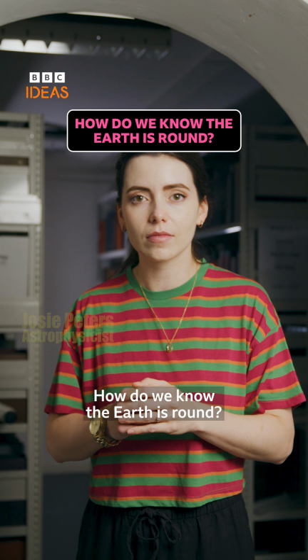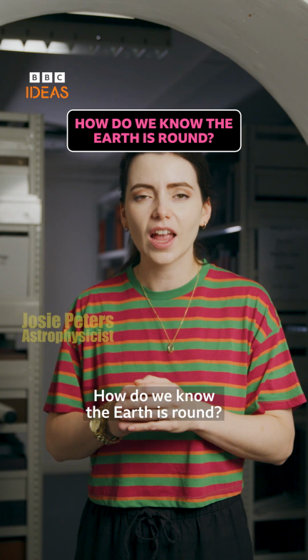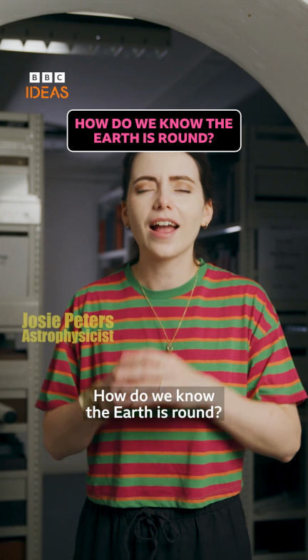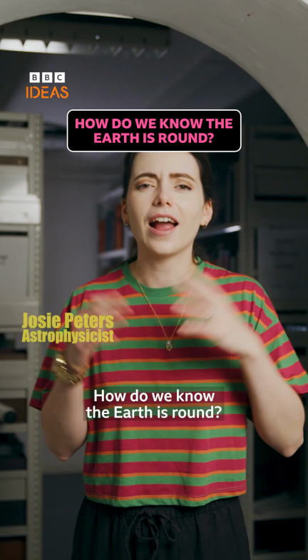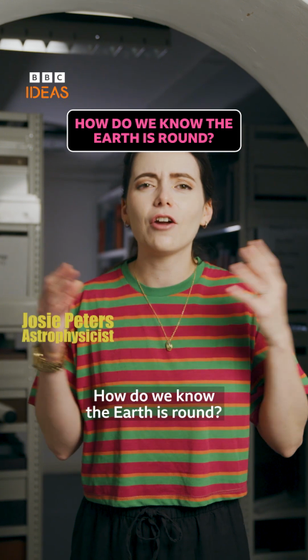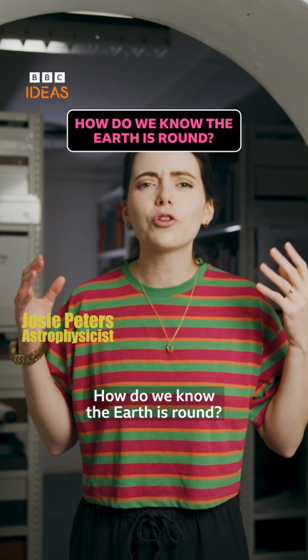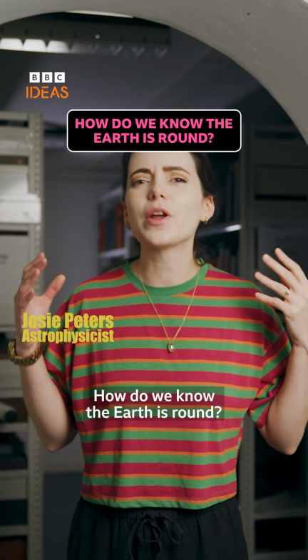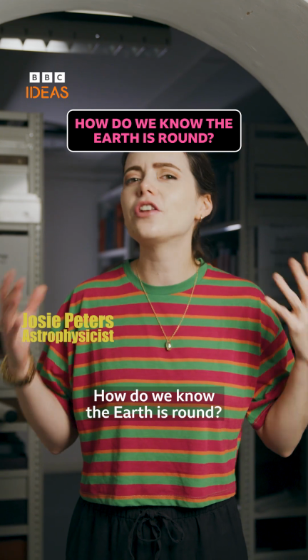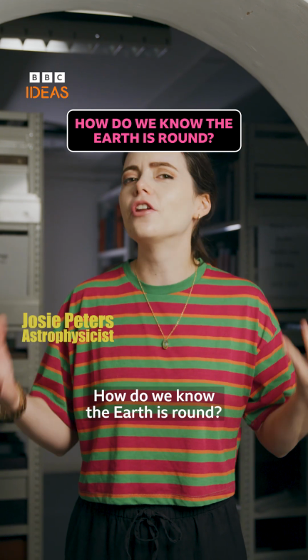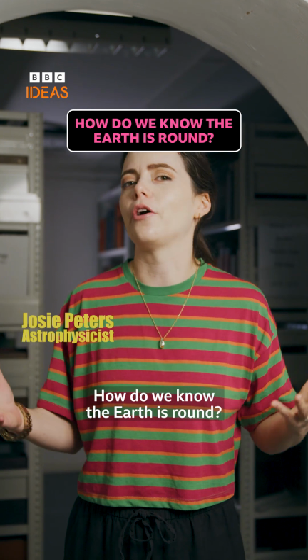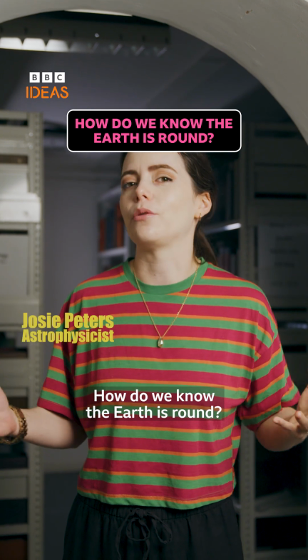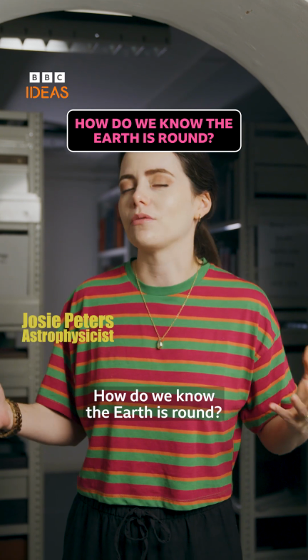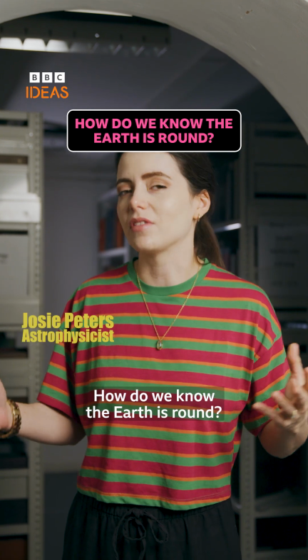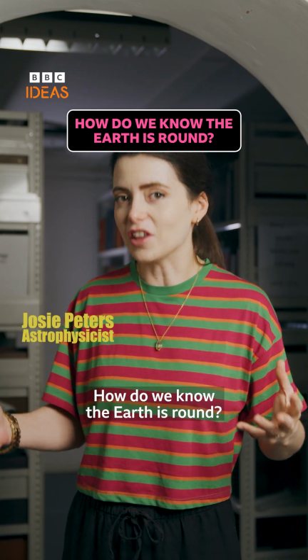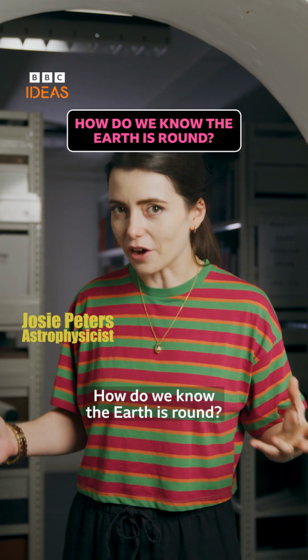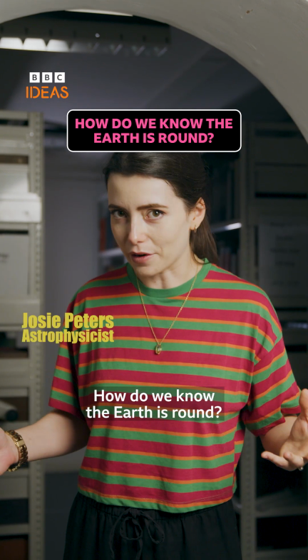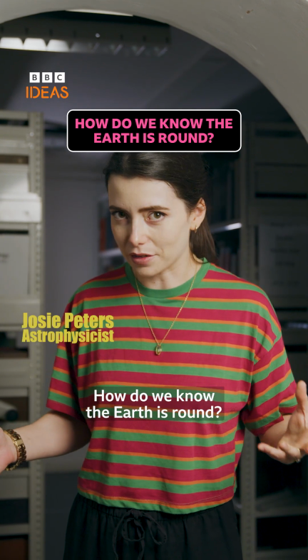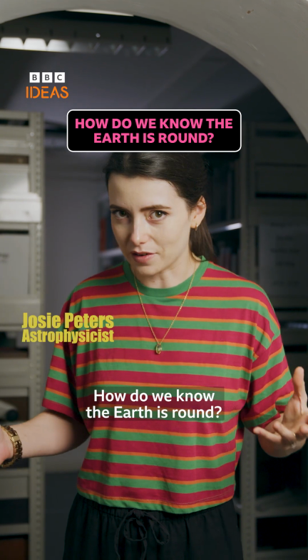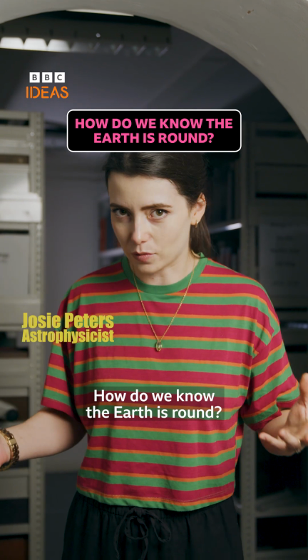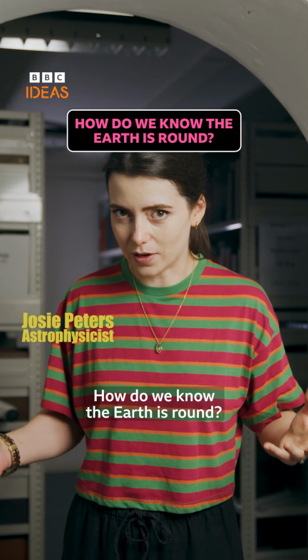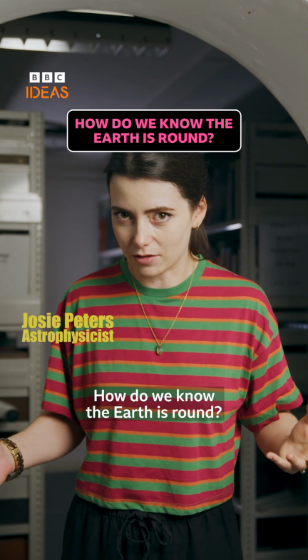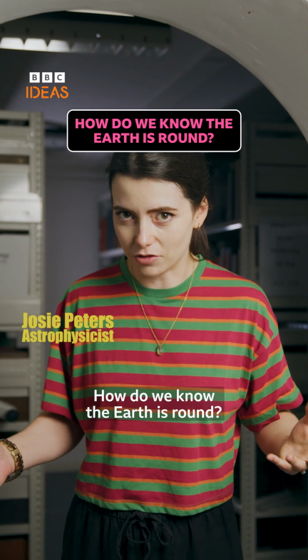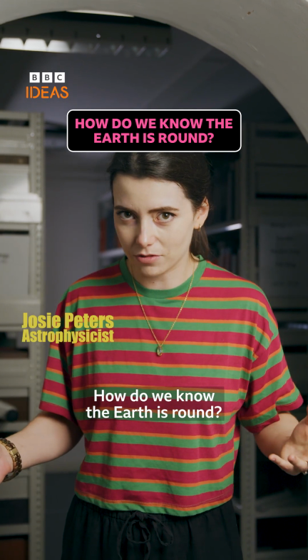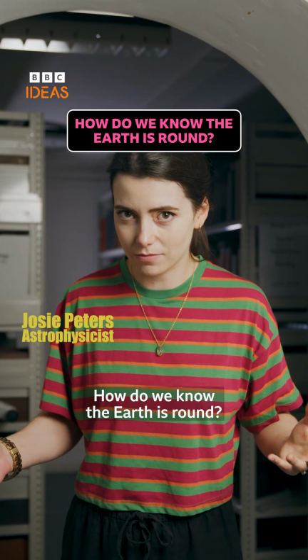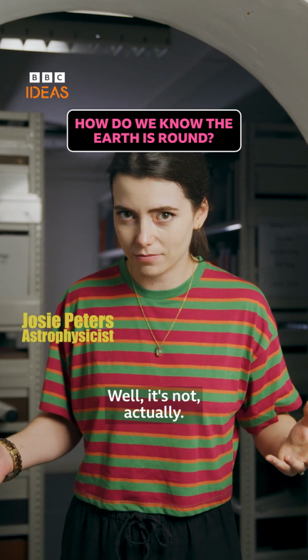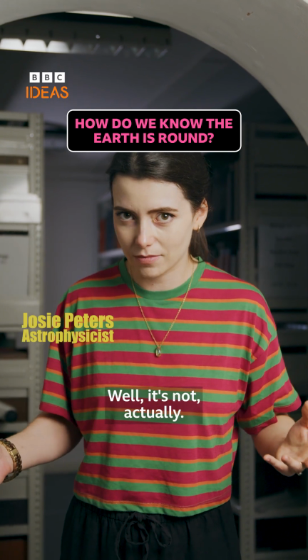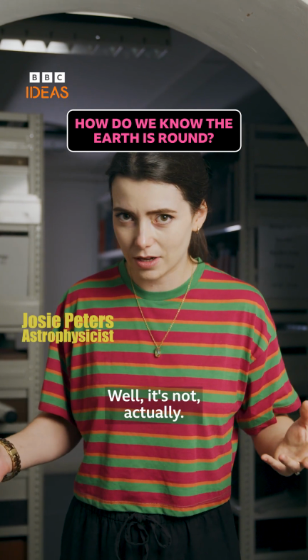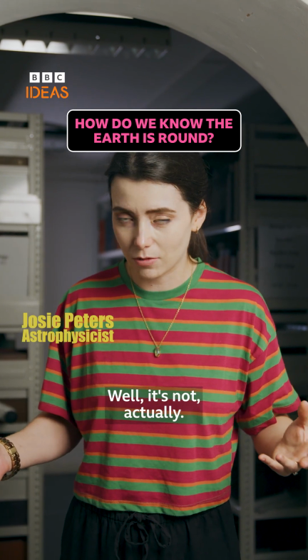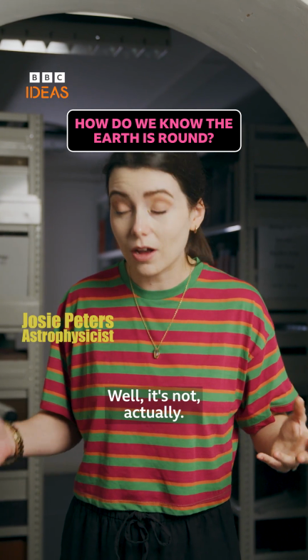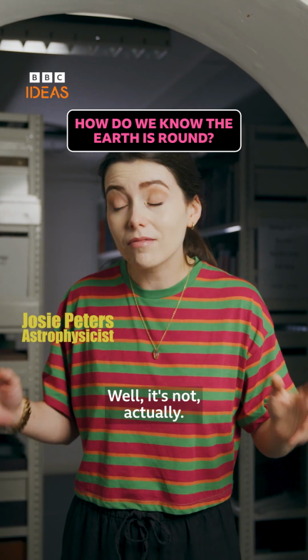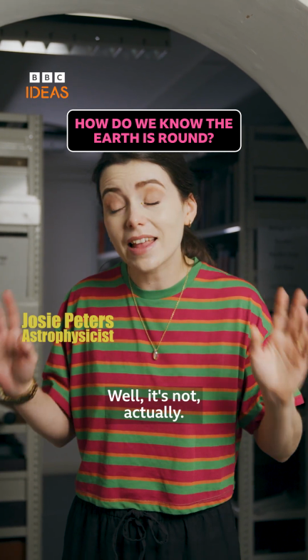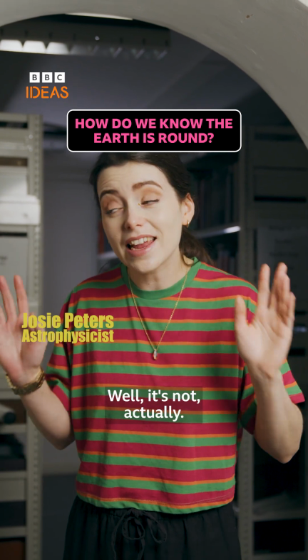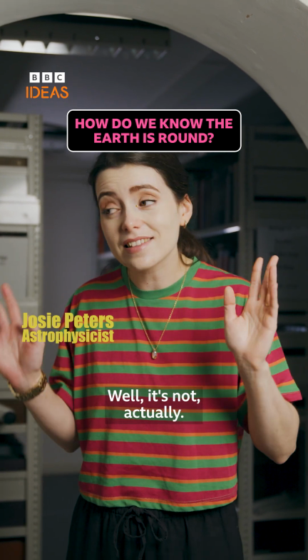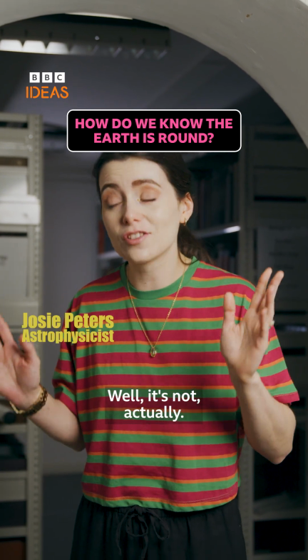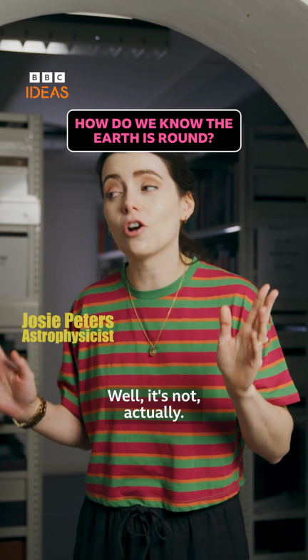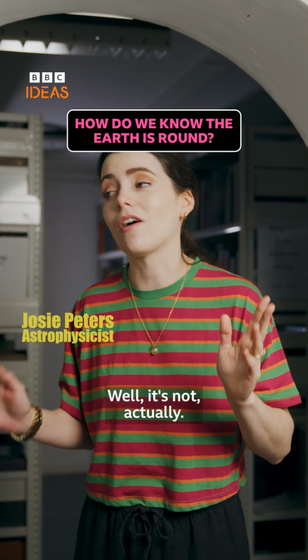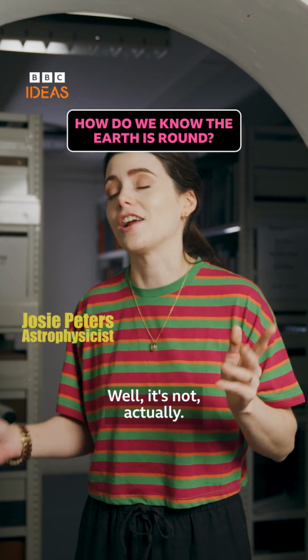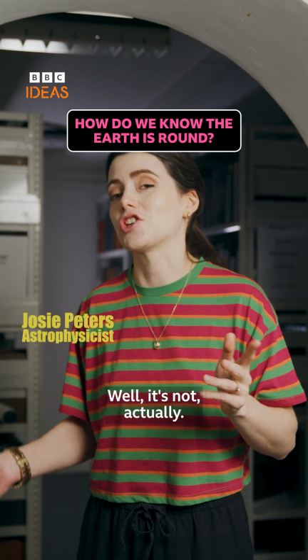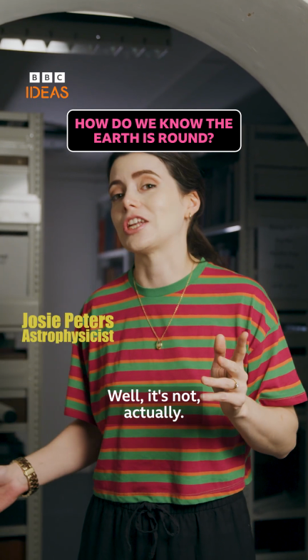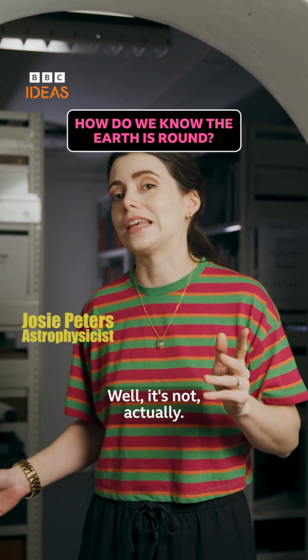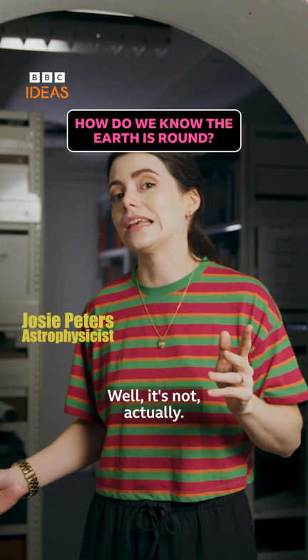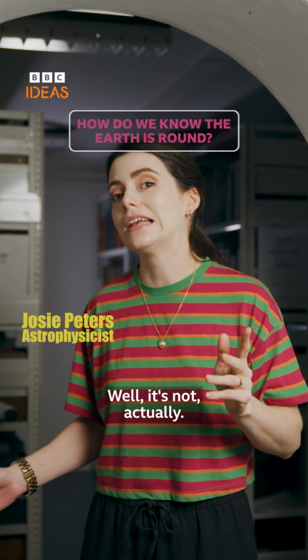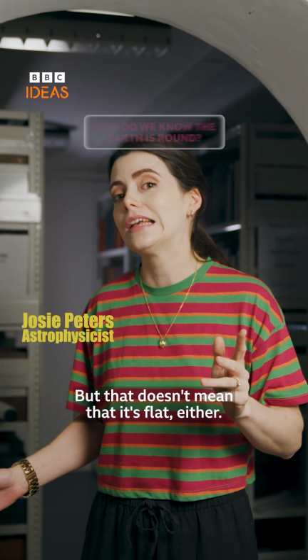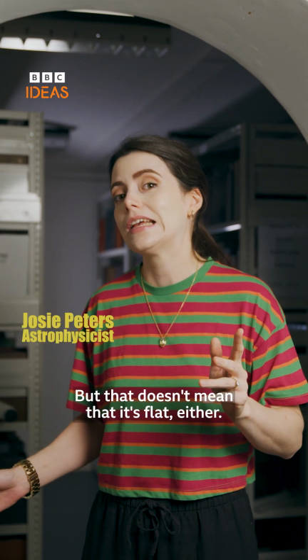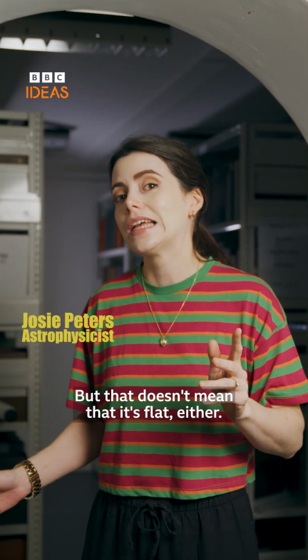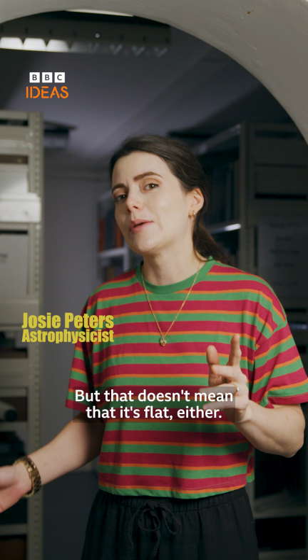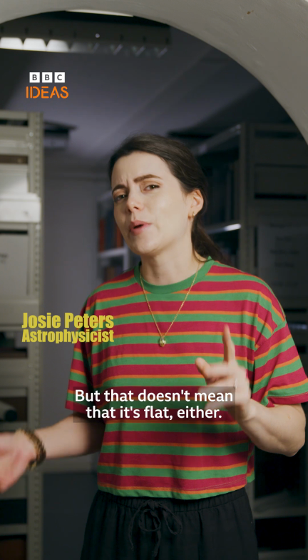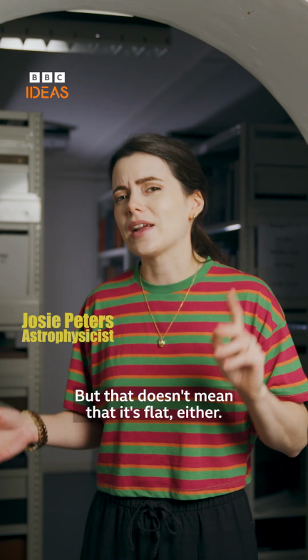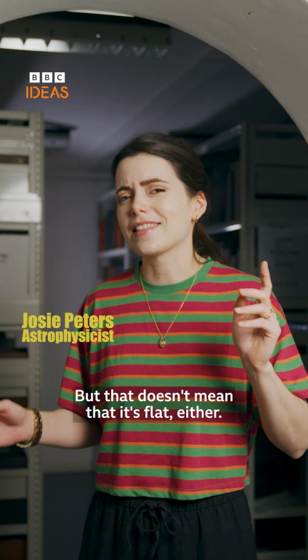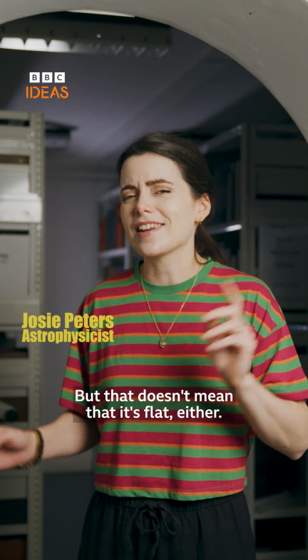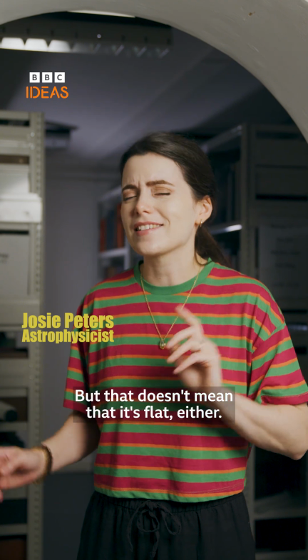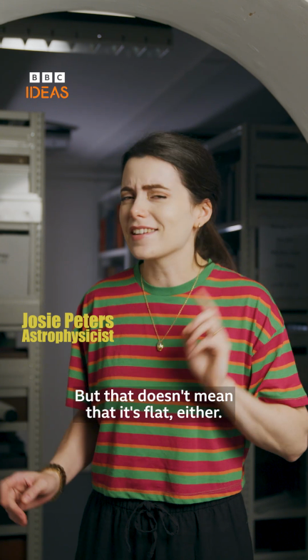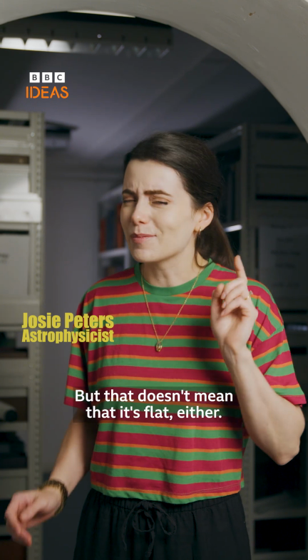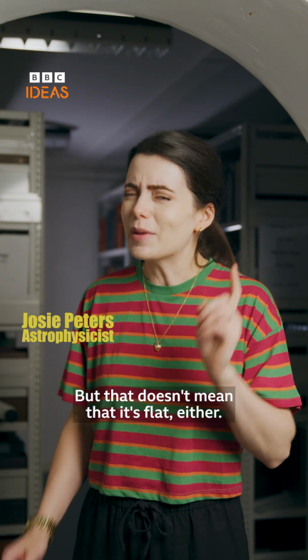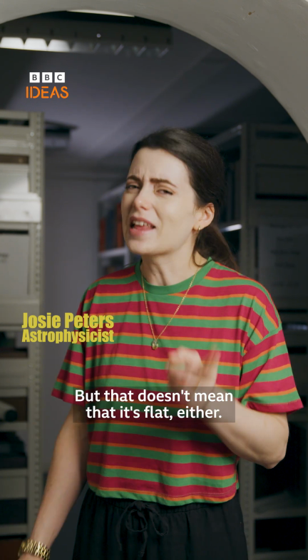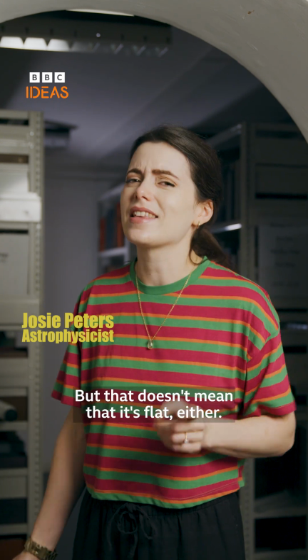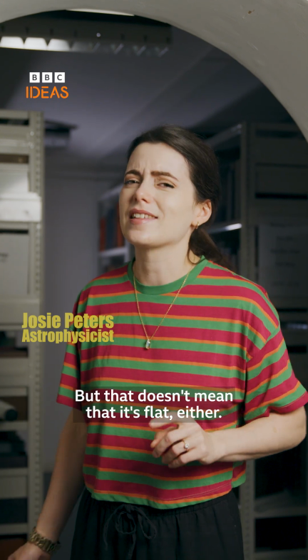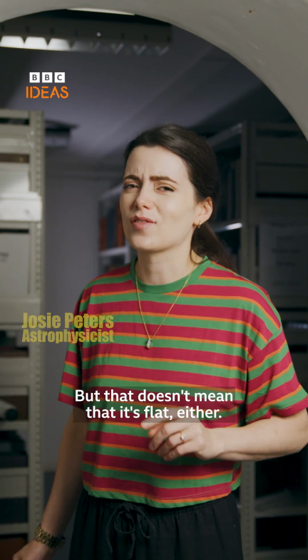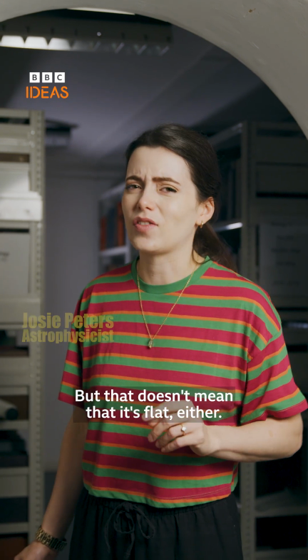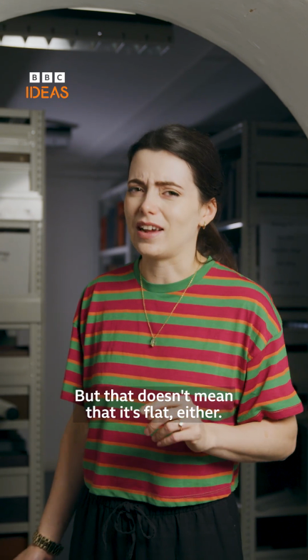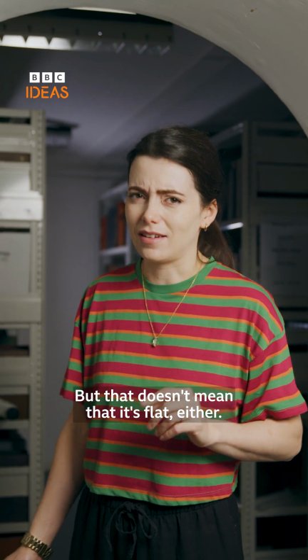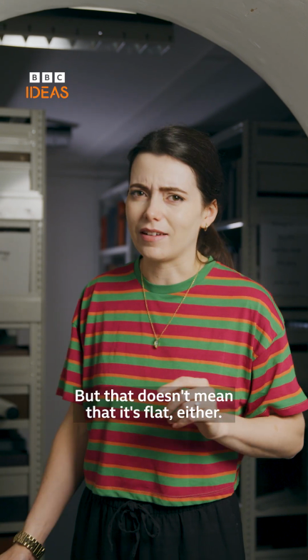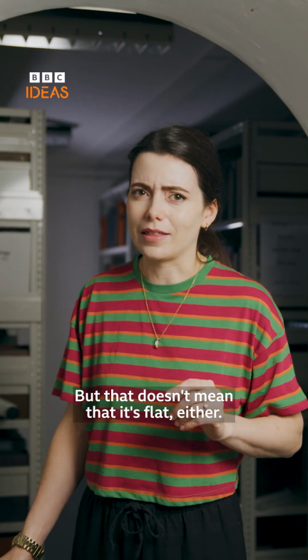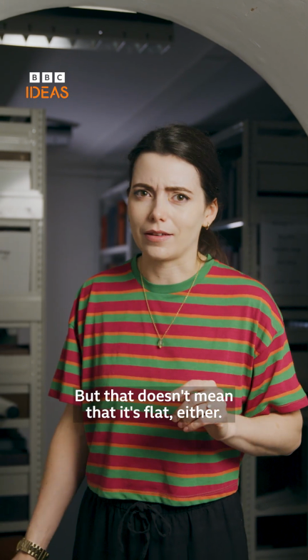How do we know the Earth is round? Well, it's not actually, but that doesn't mean that it's flat either.